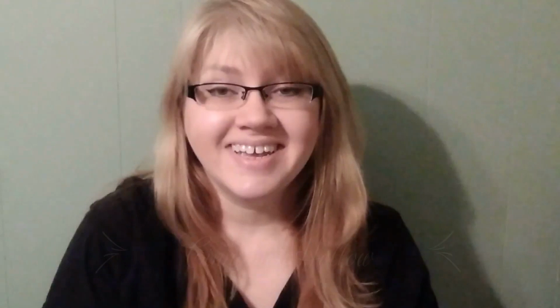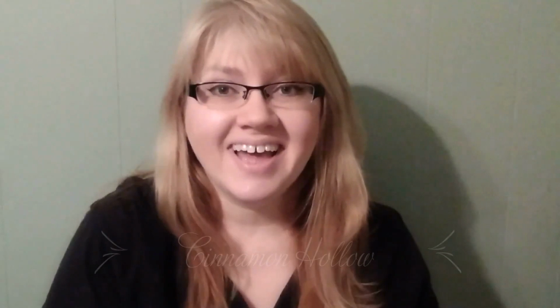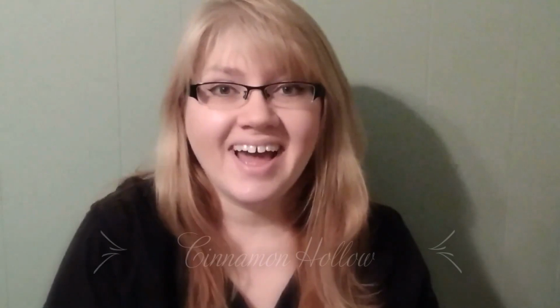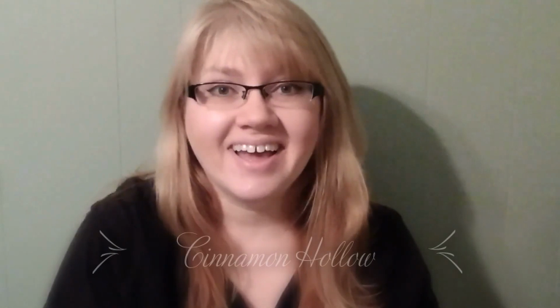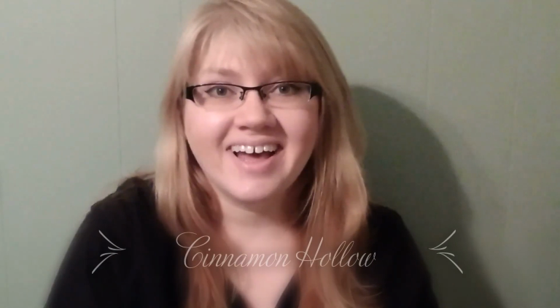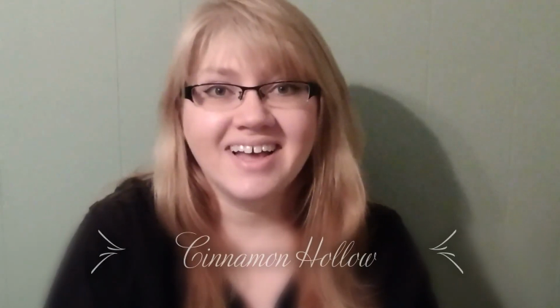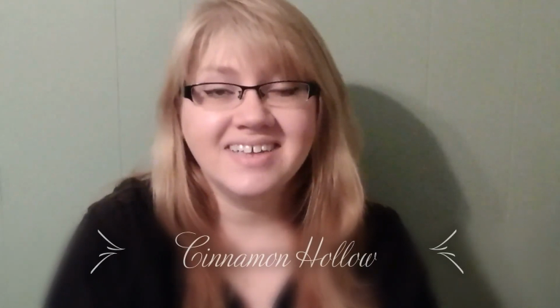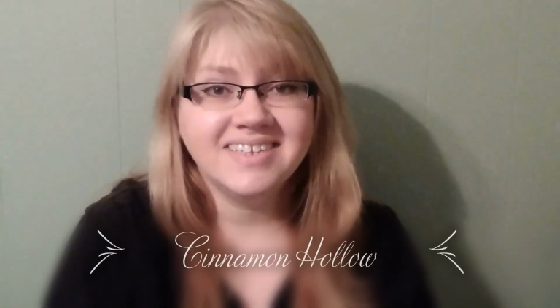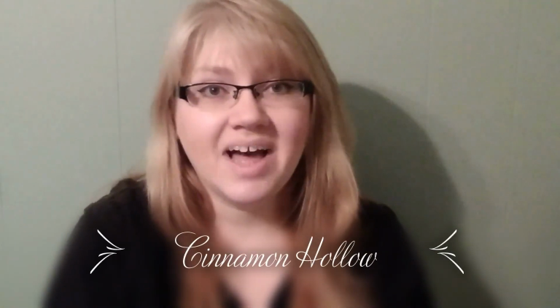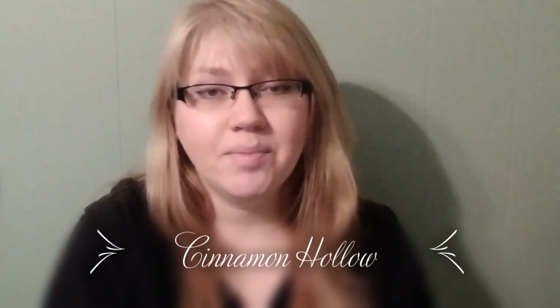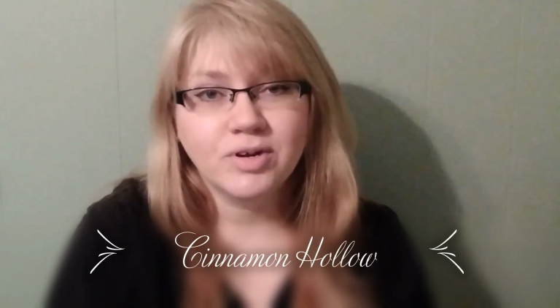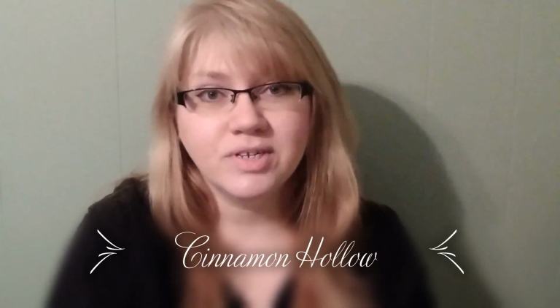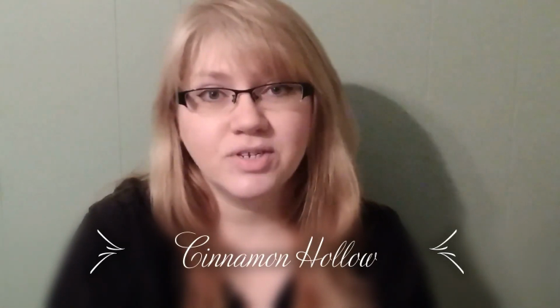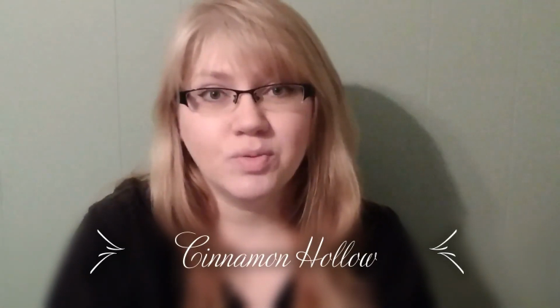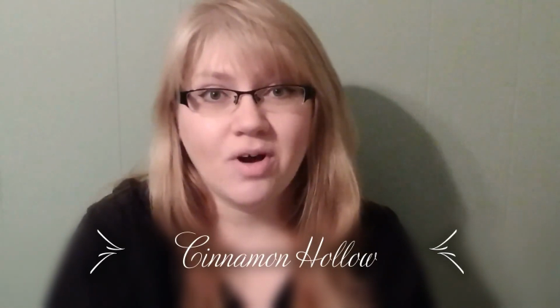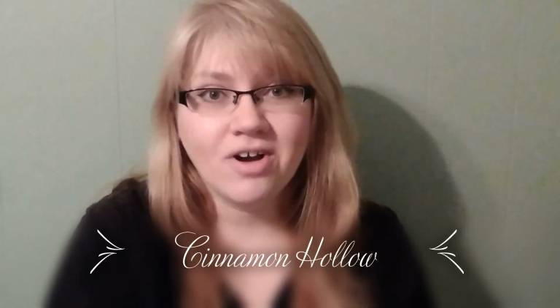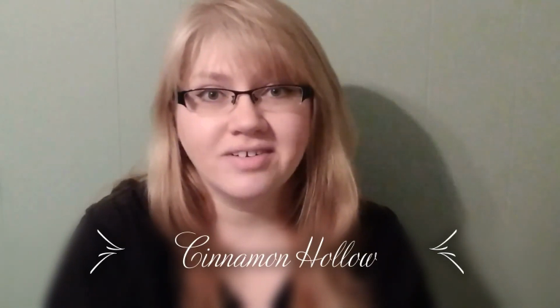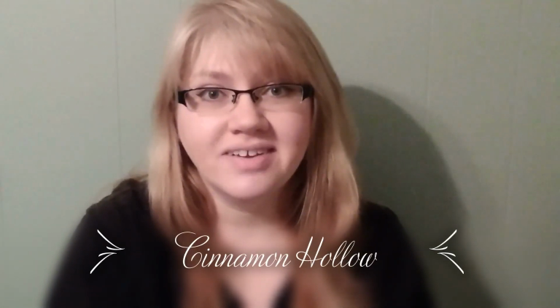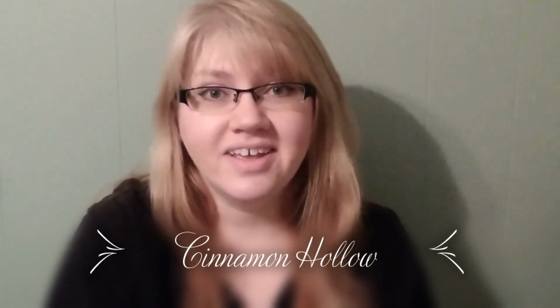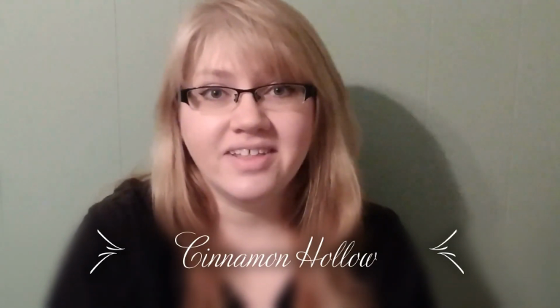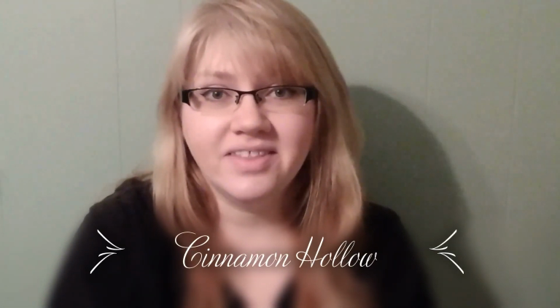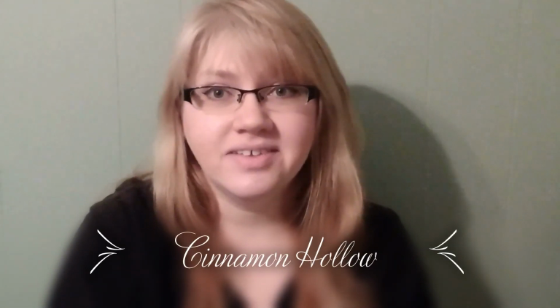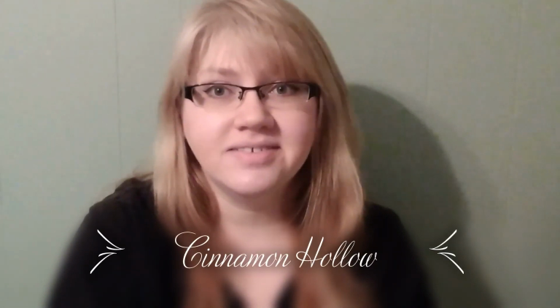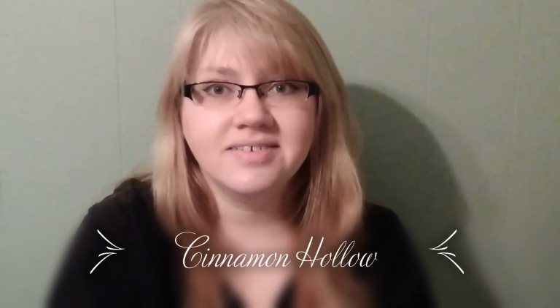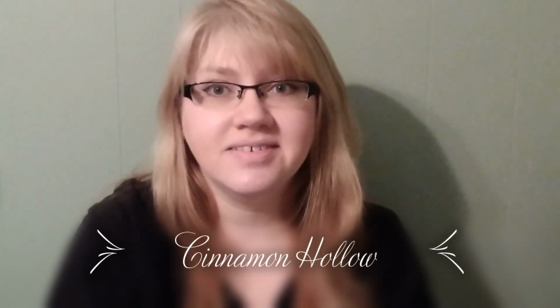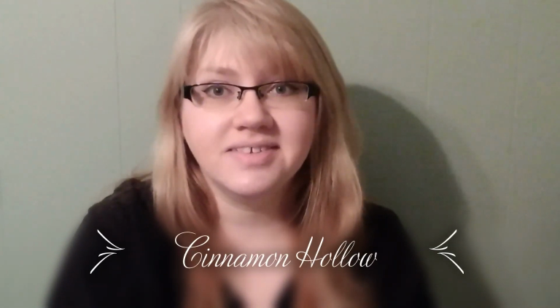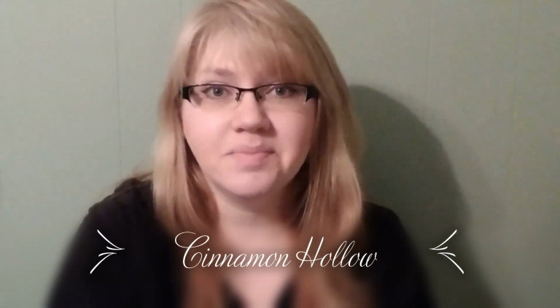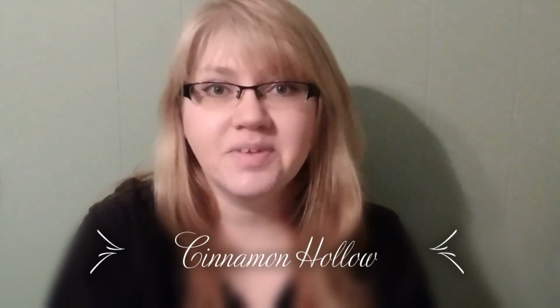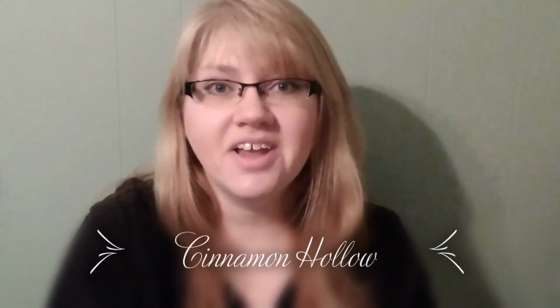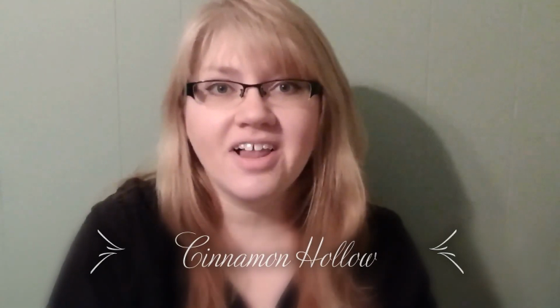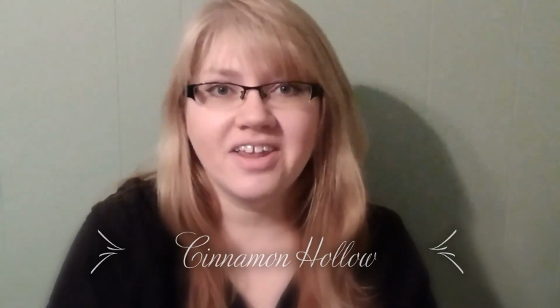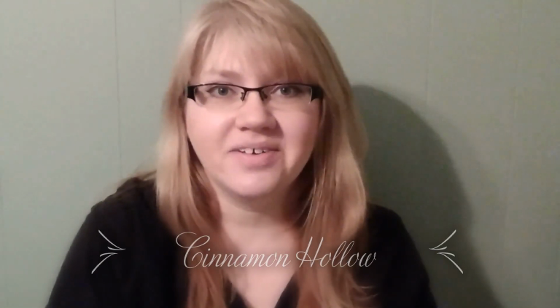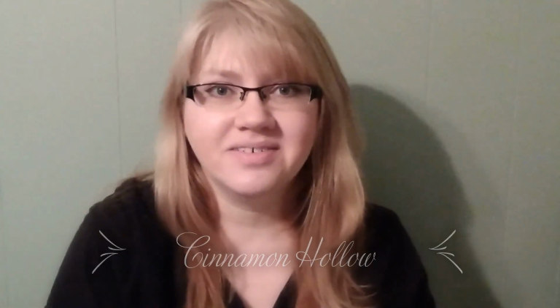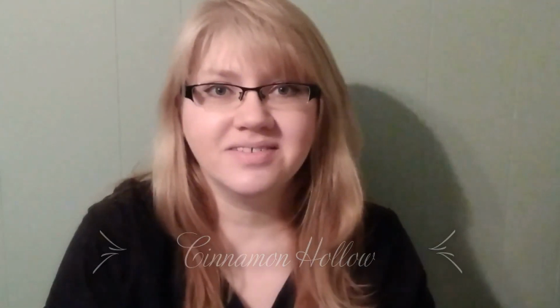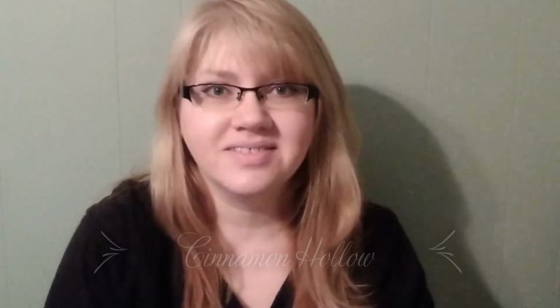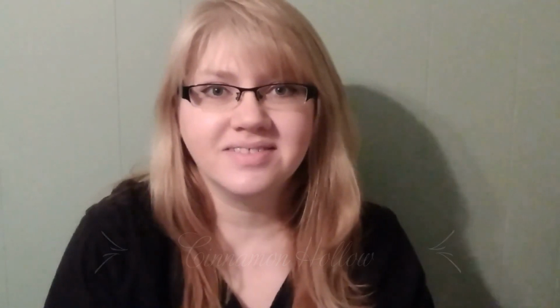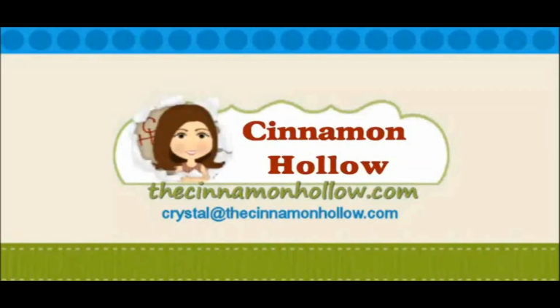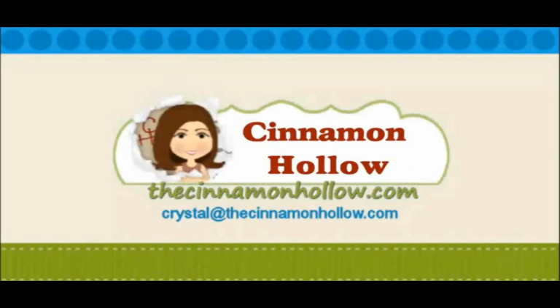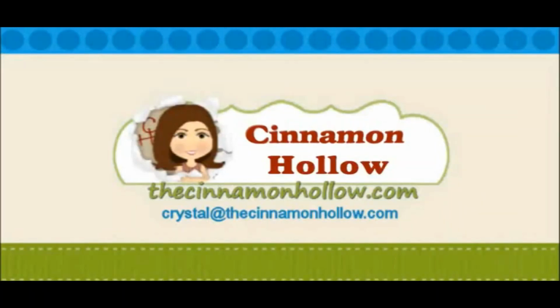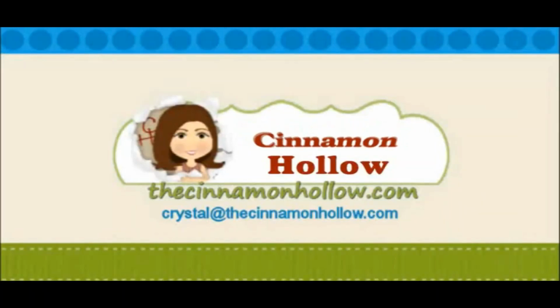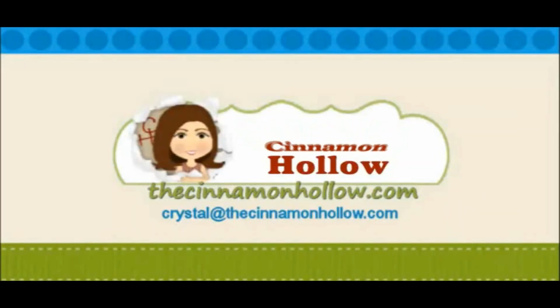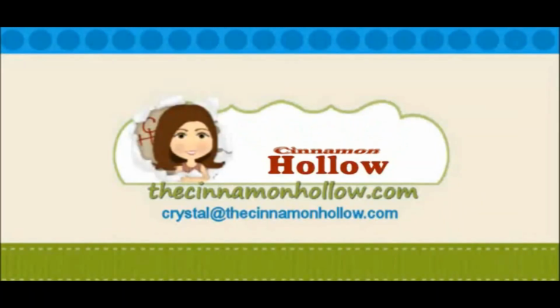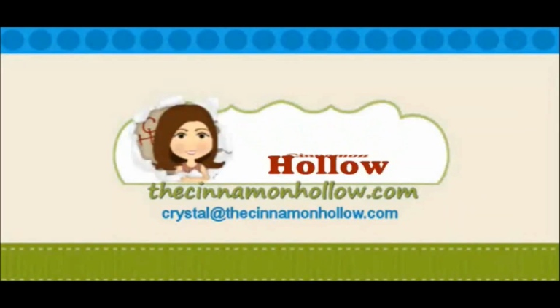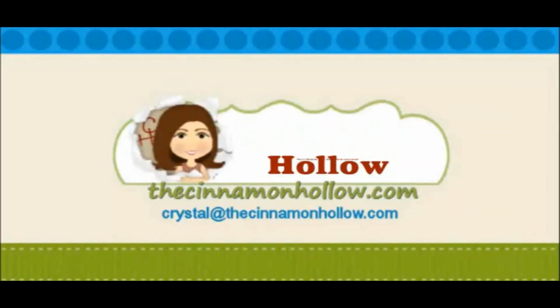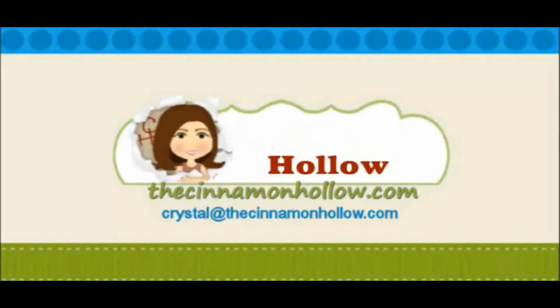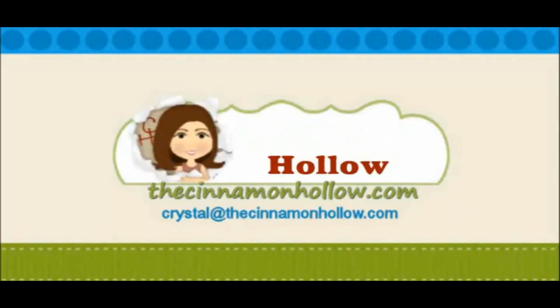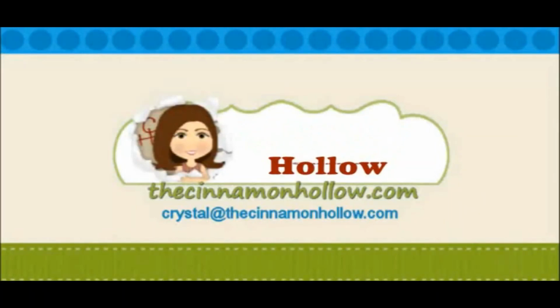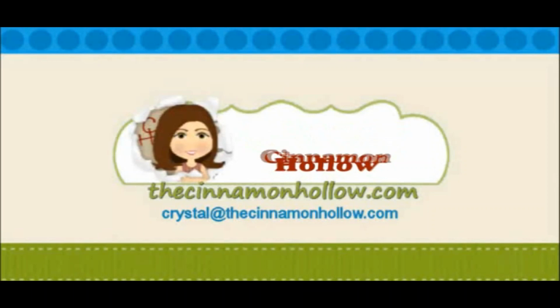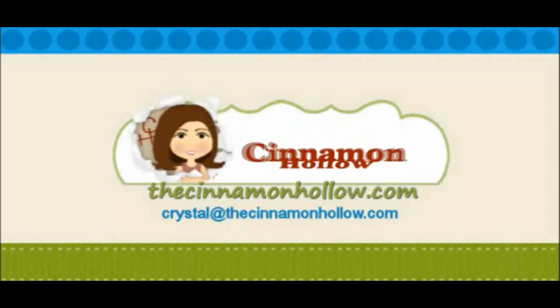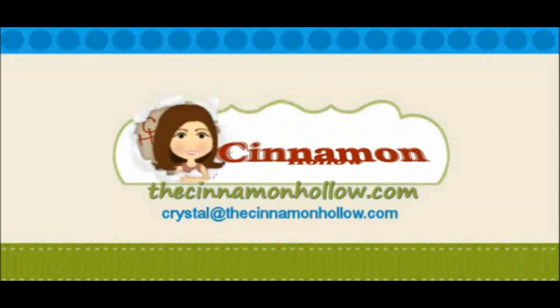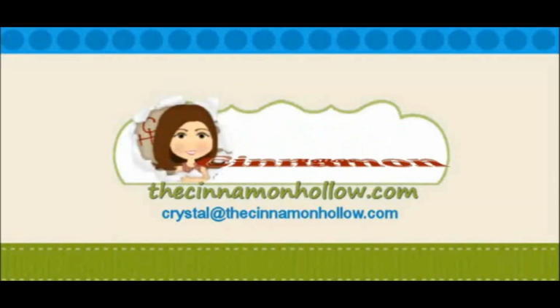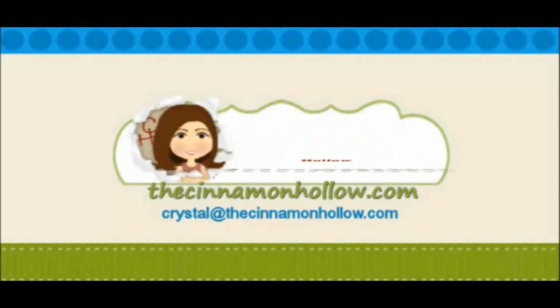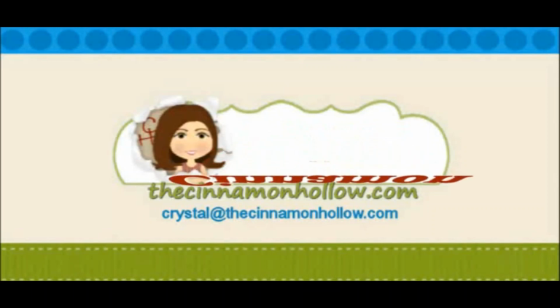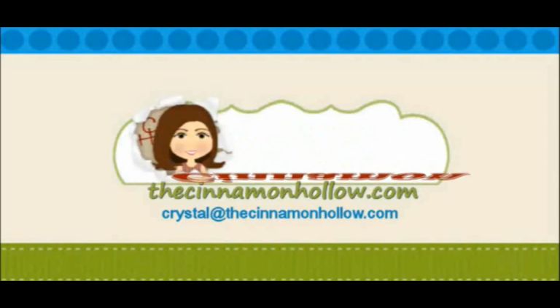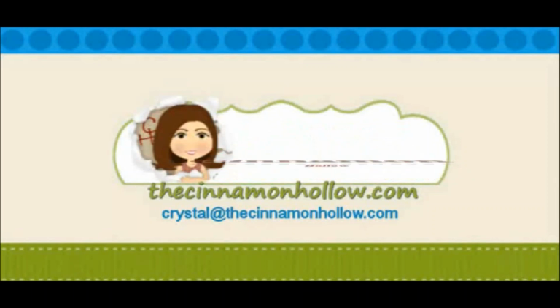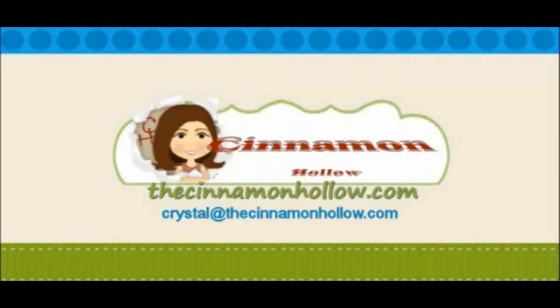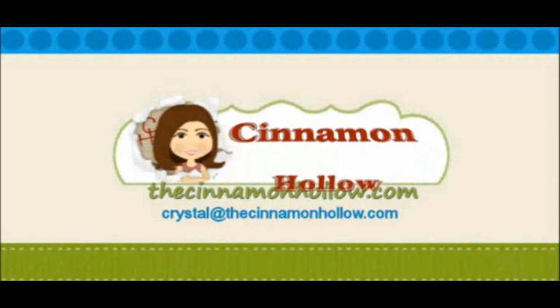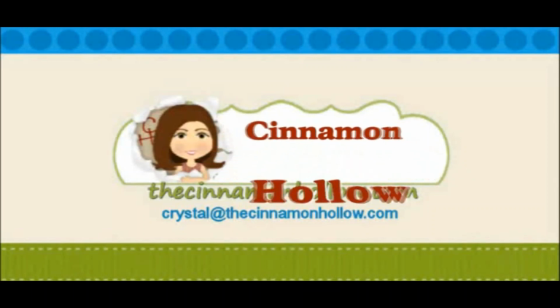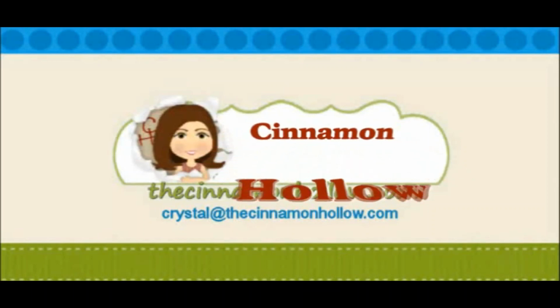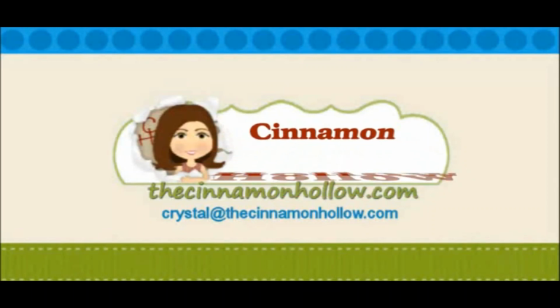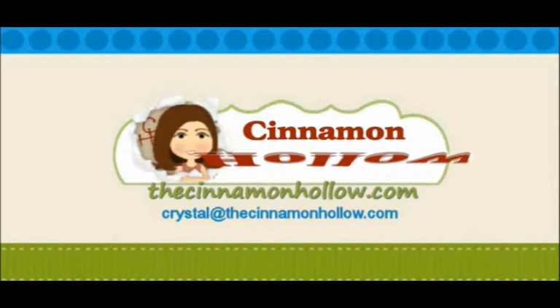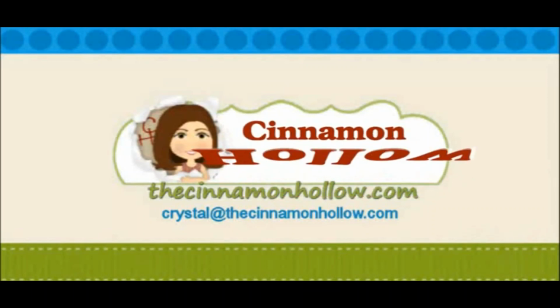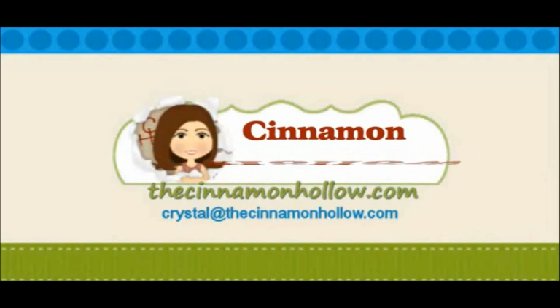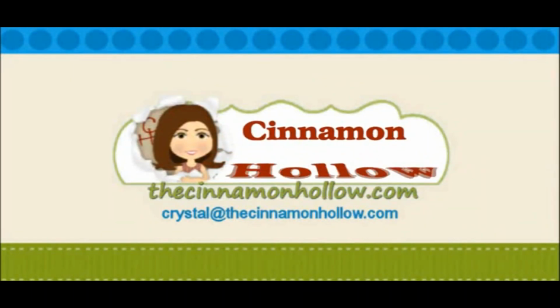Hi guys, I'm Crystal Martin, and this is Cinnamon Hollow. Welcome to another episode of Cinnamon Hollow Reviews.